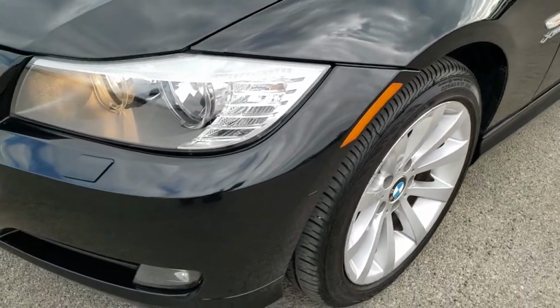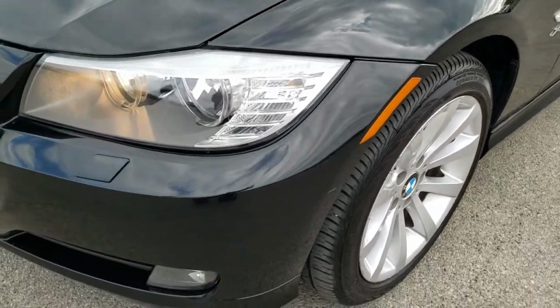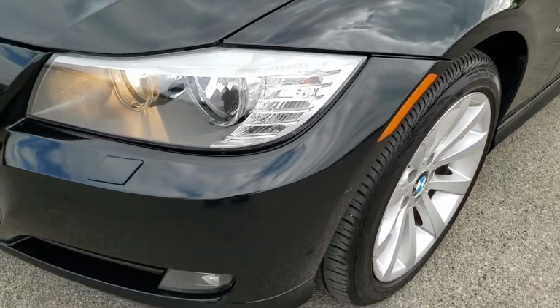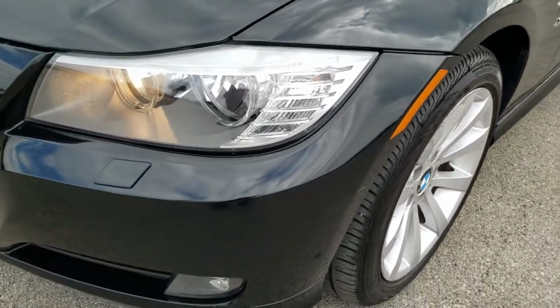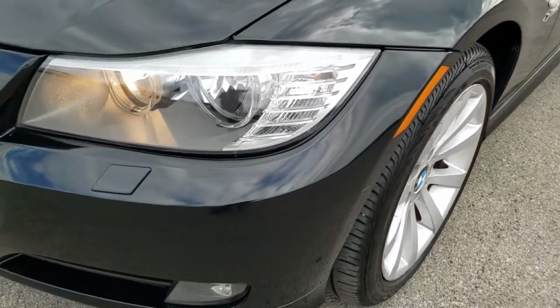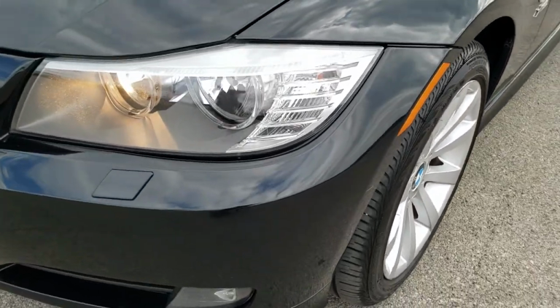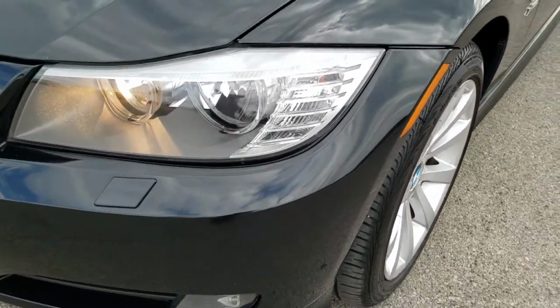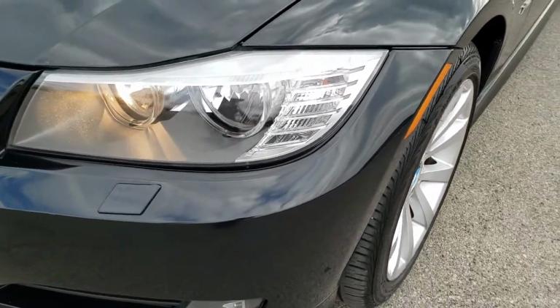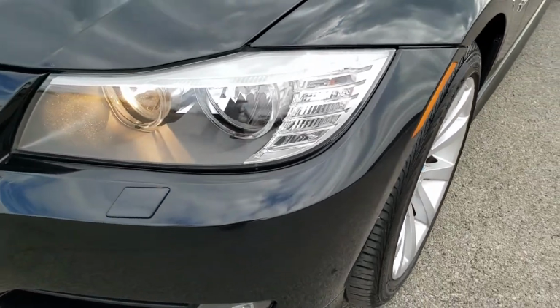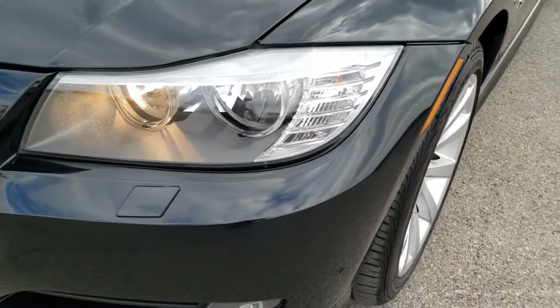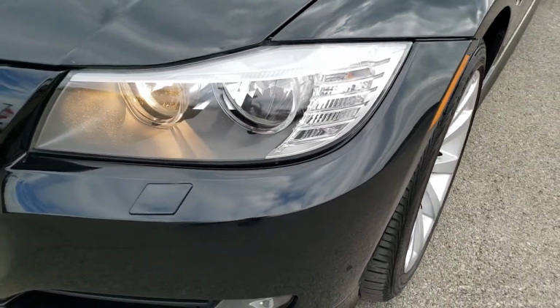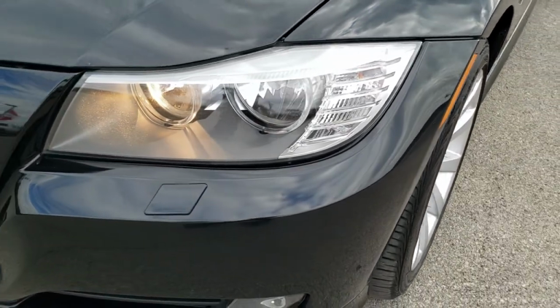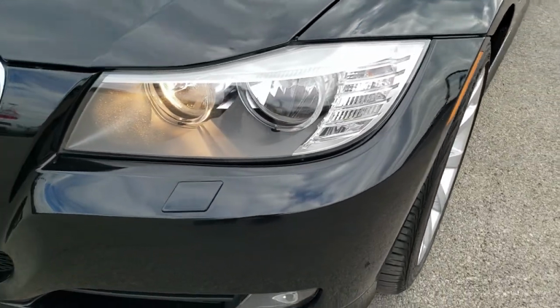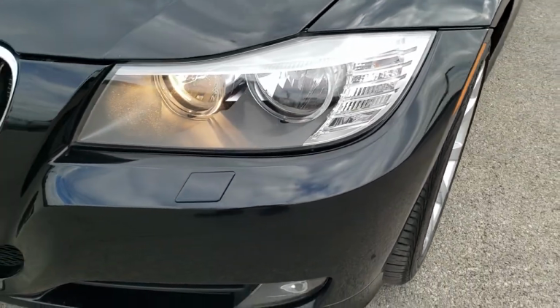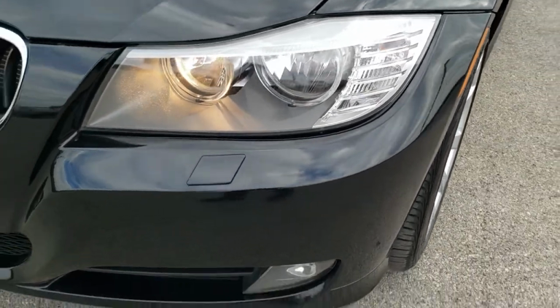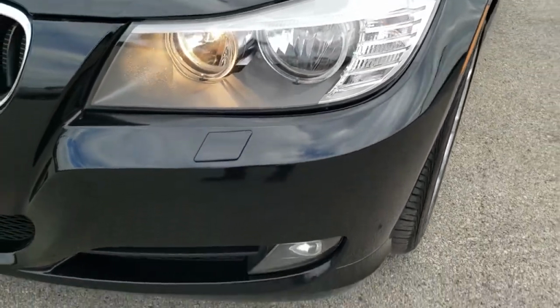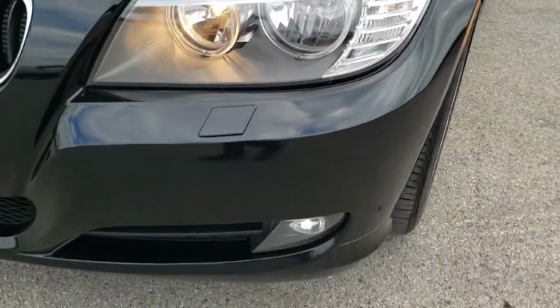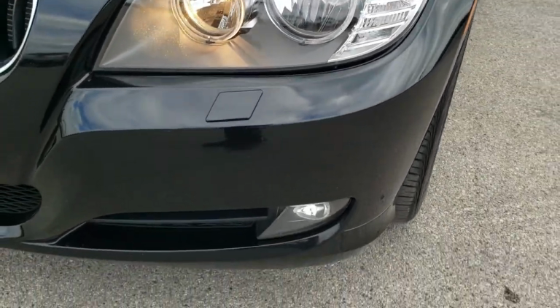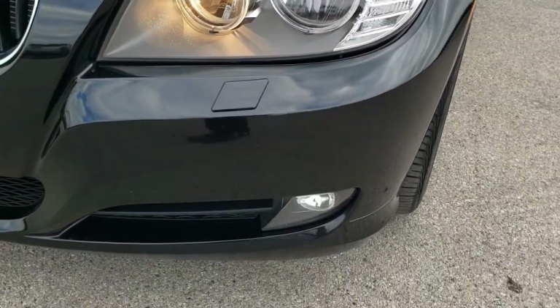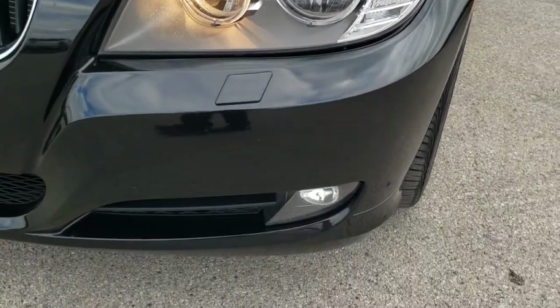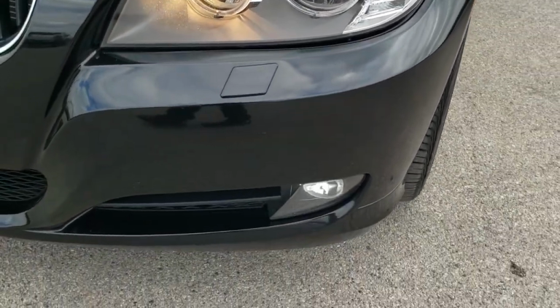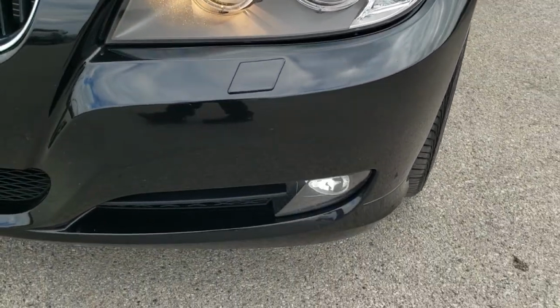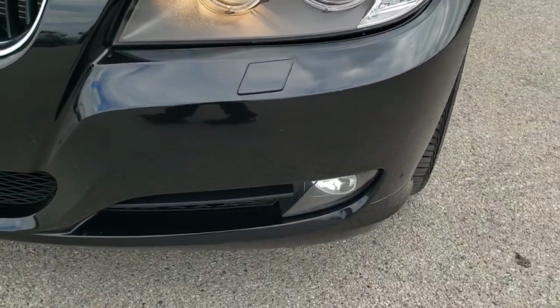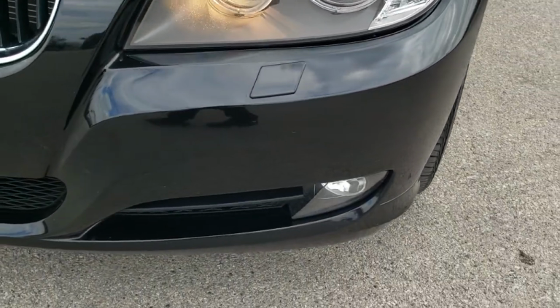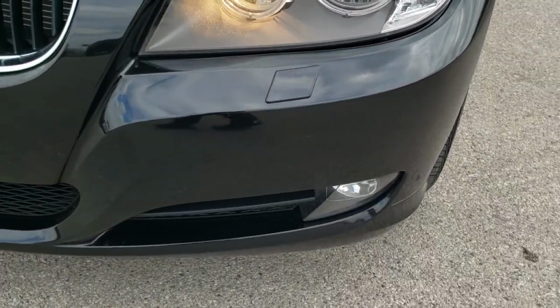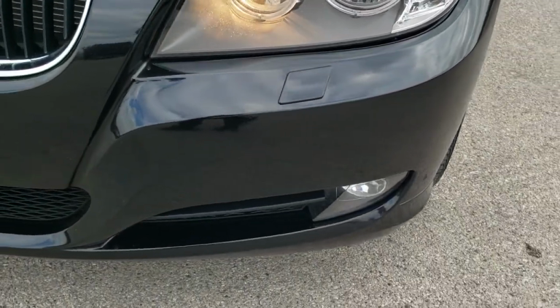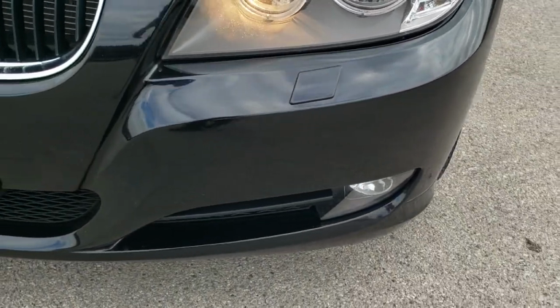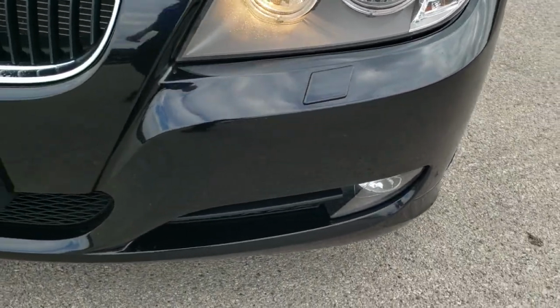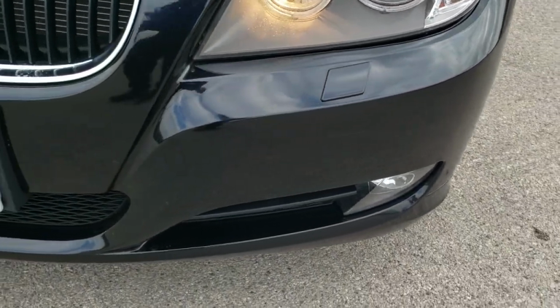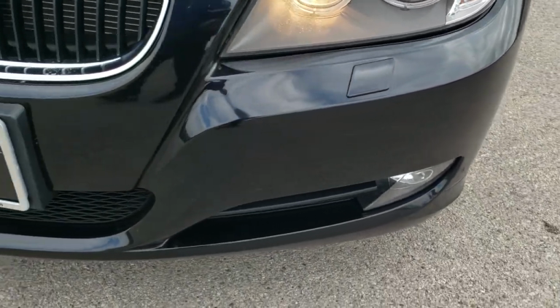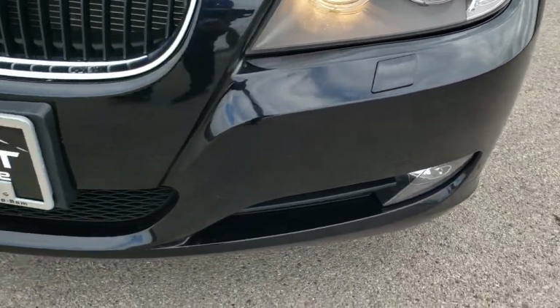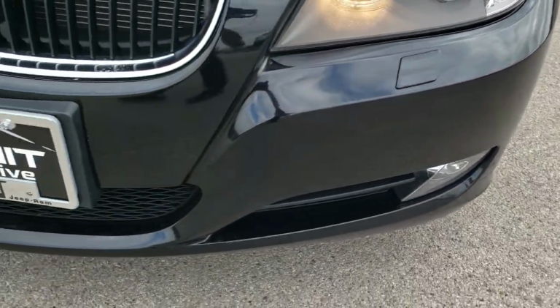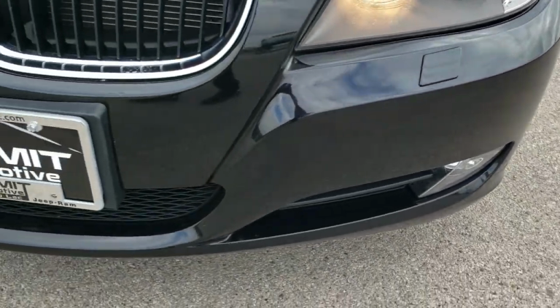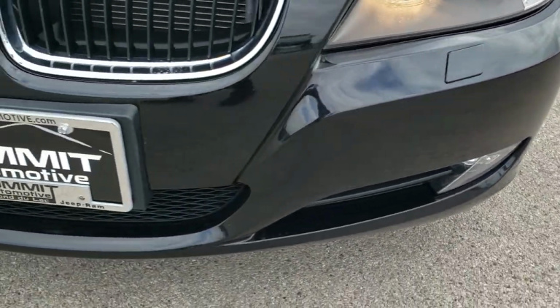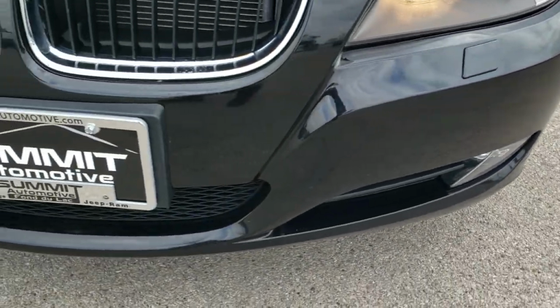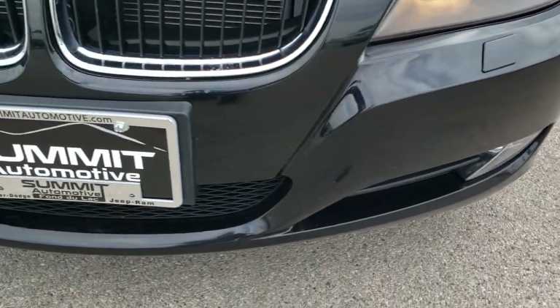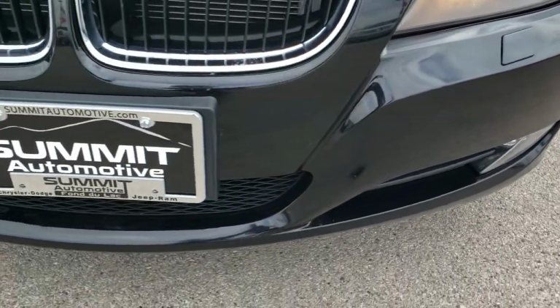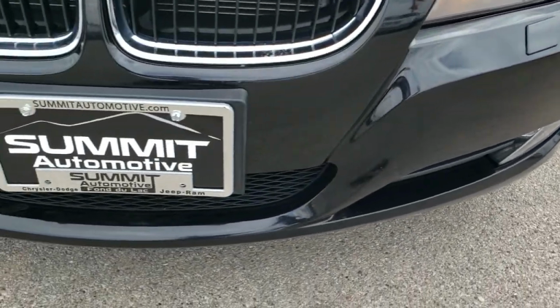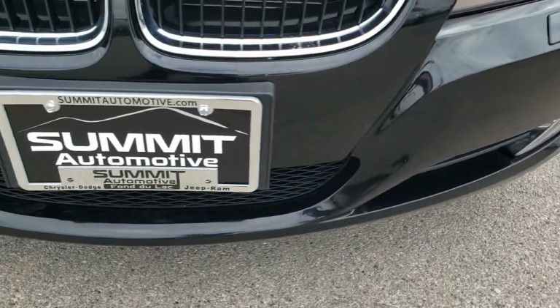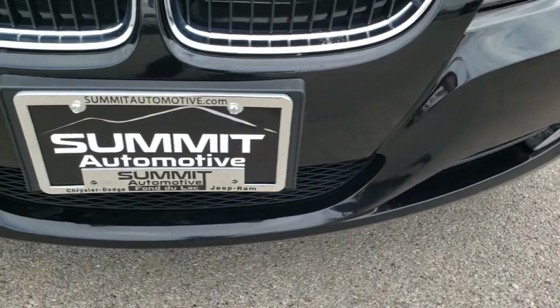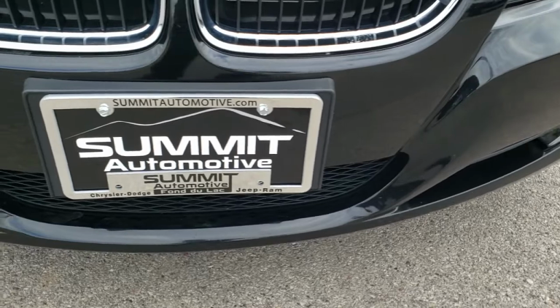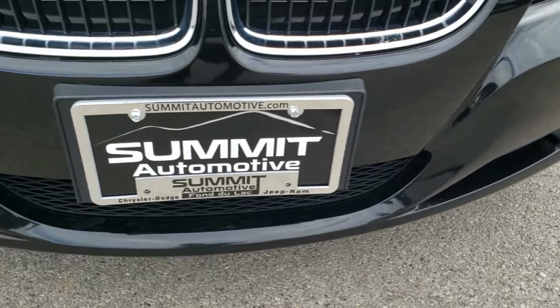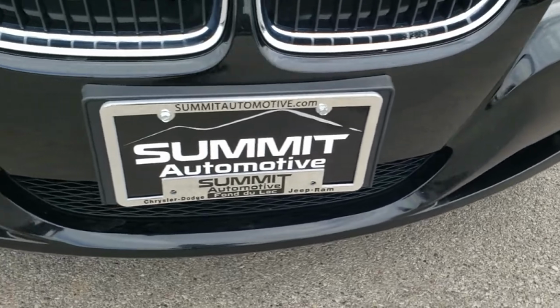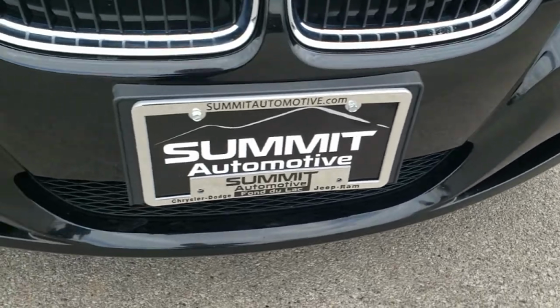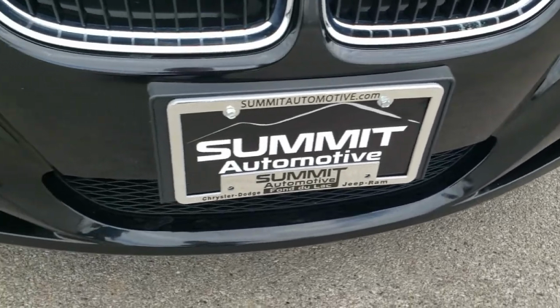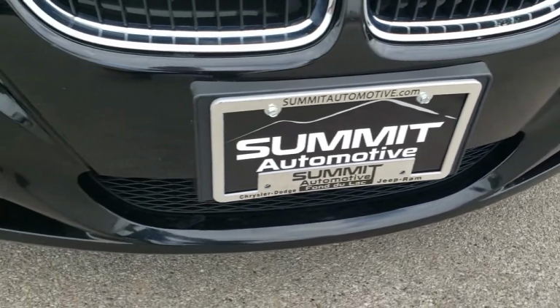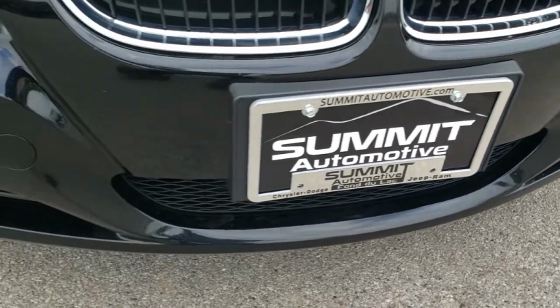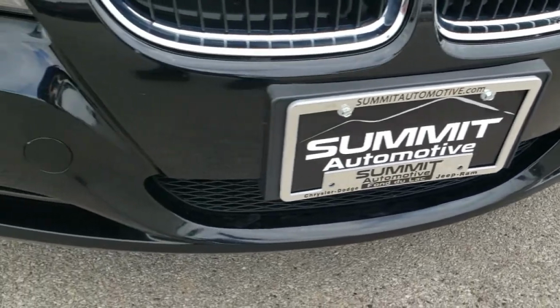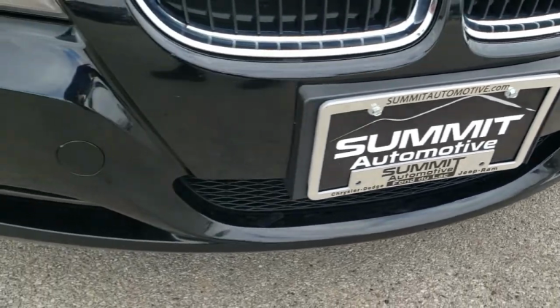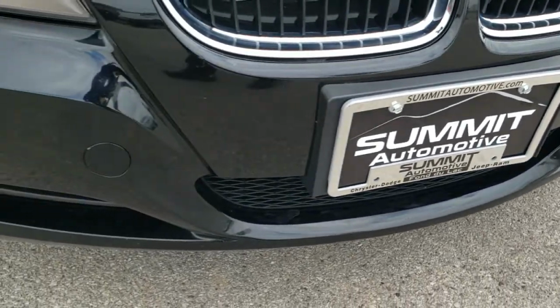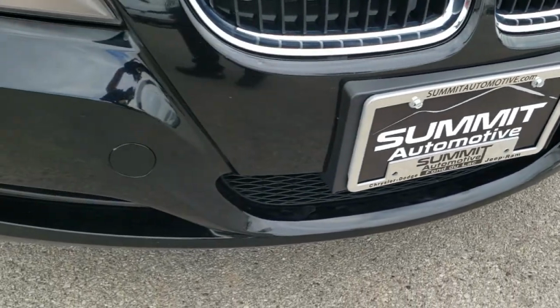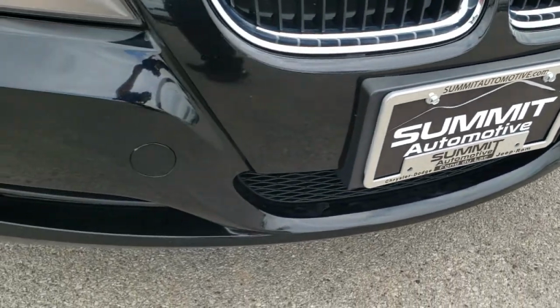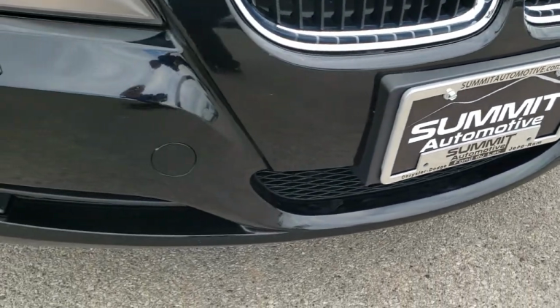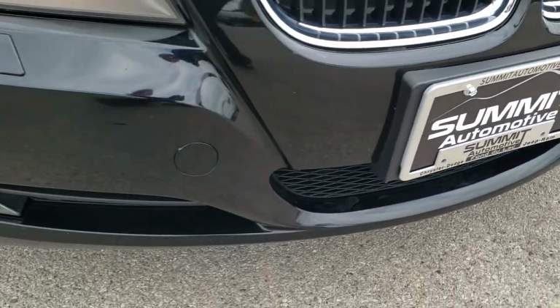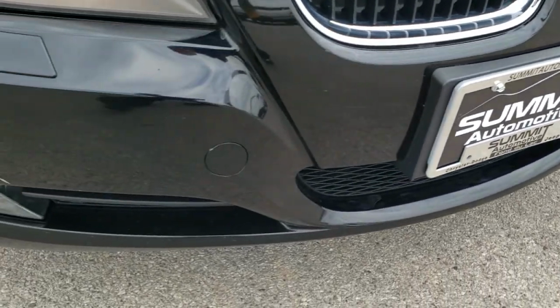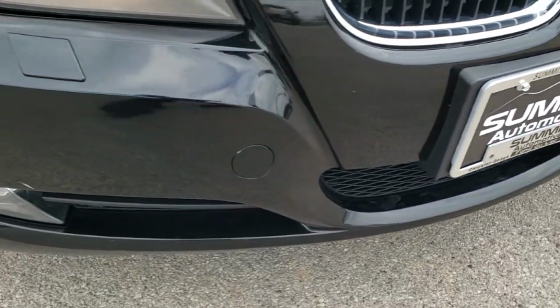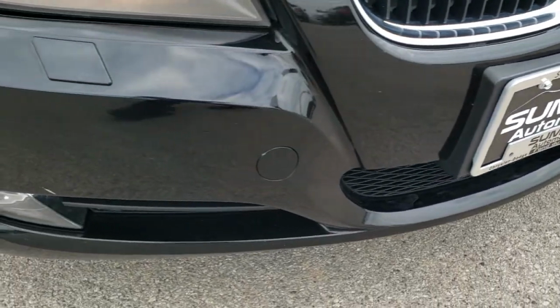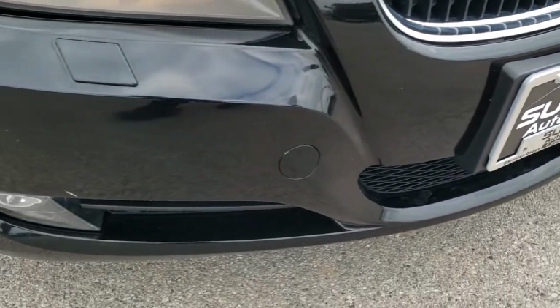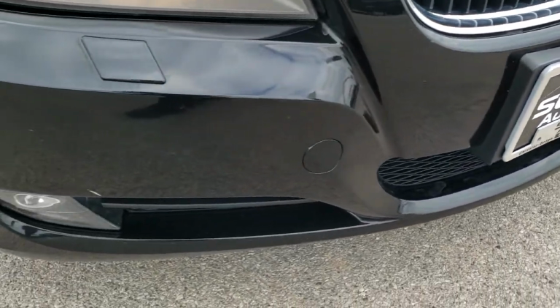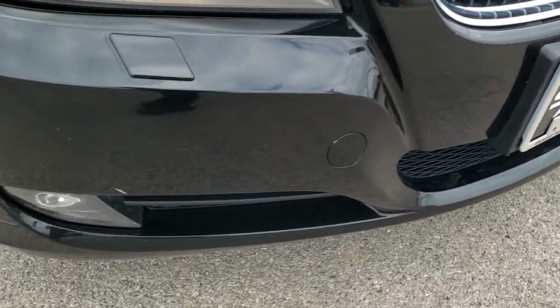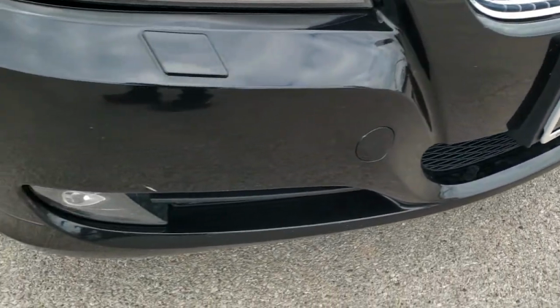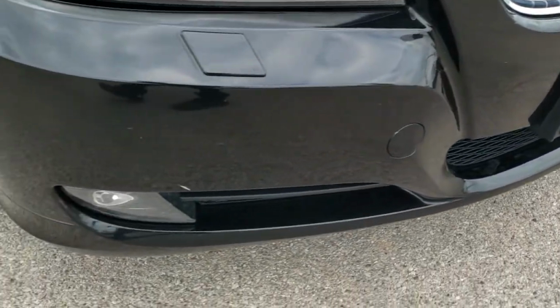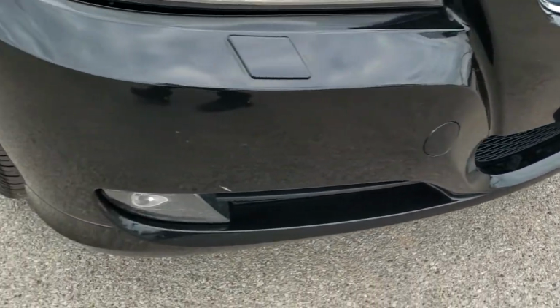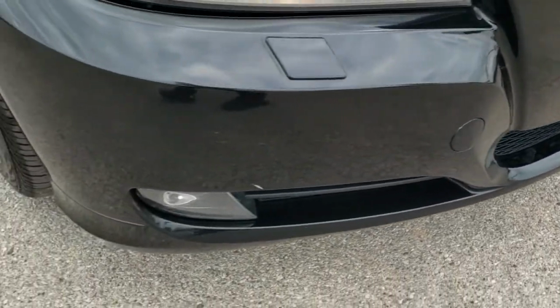Headlight lenses are nice and clear. It does come with factory fog lights. Front bumper — there are no major dents or cracks in it.